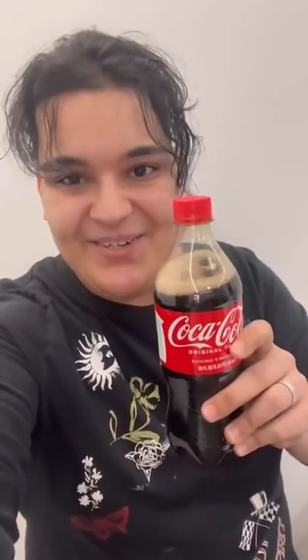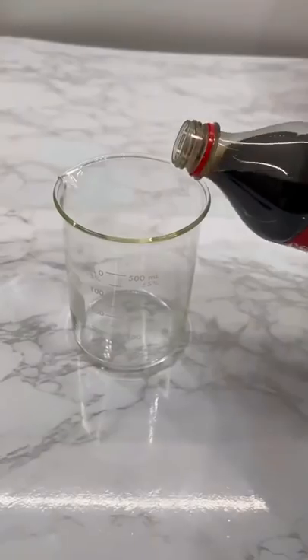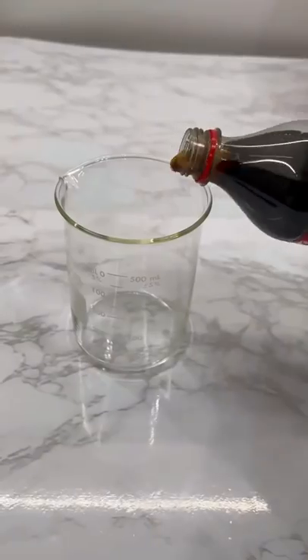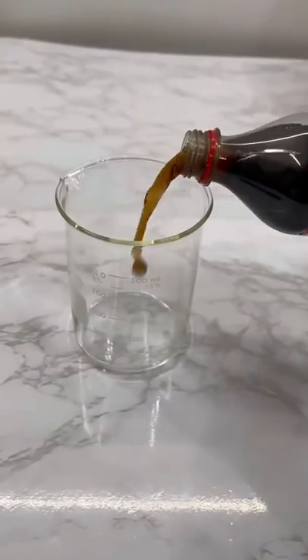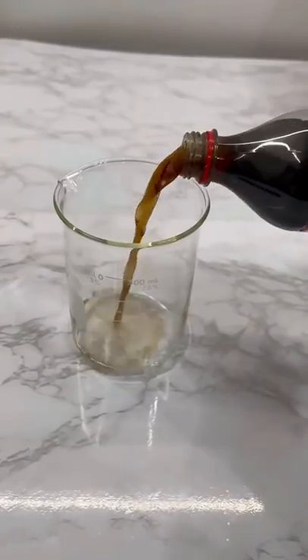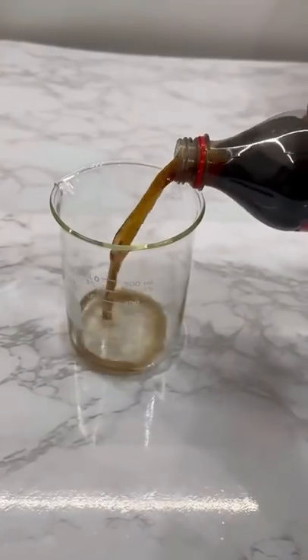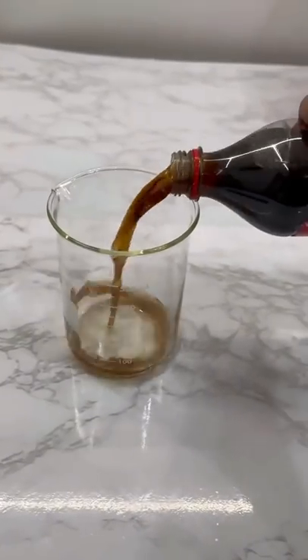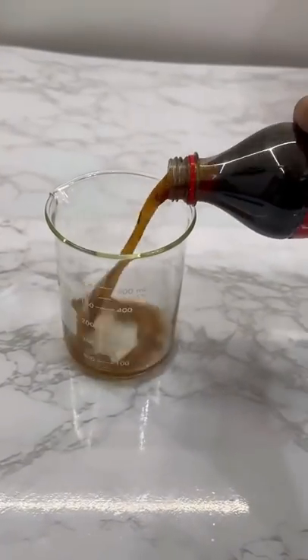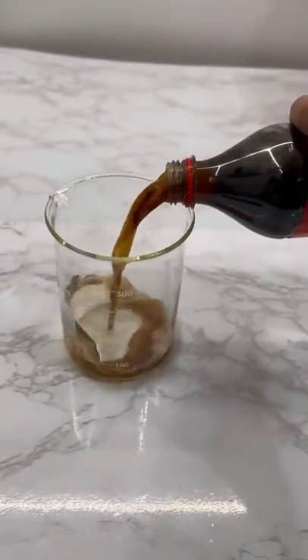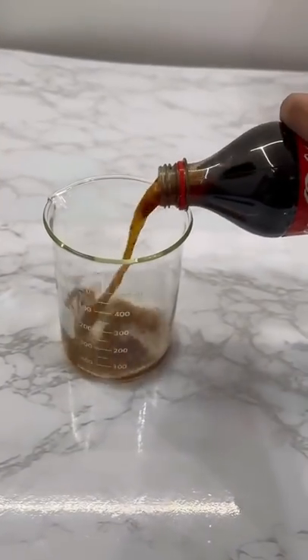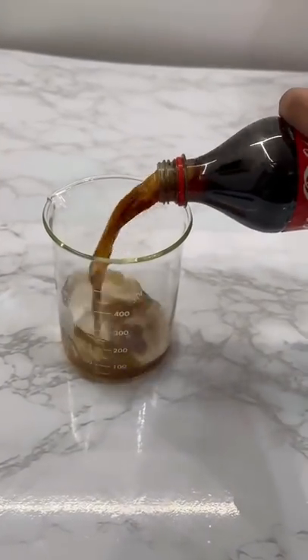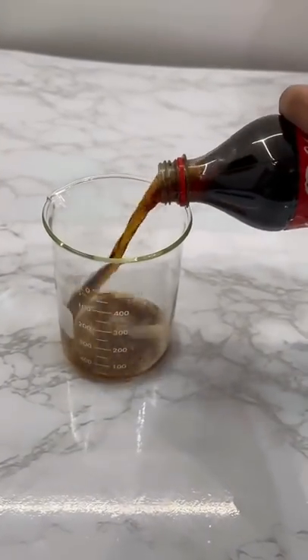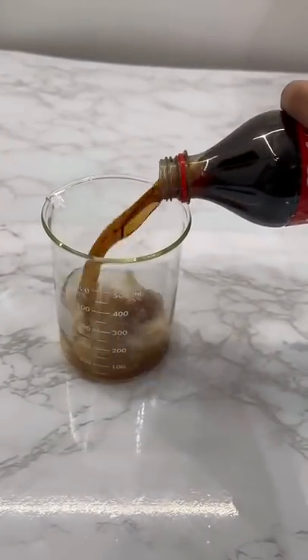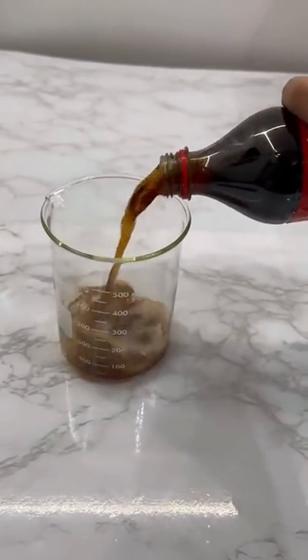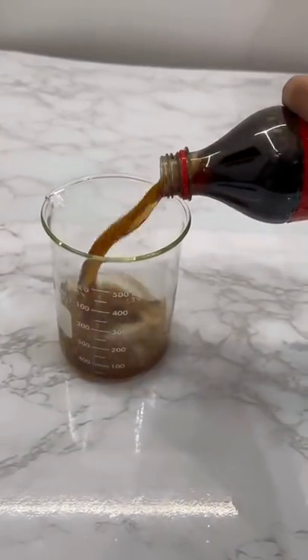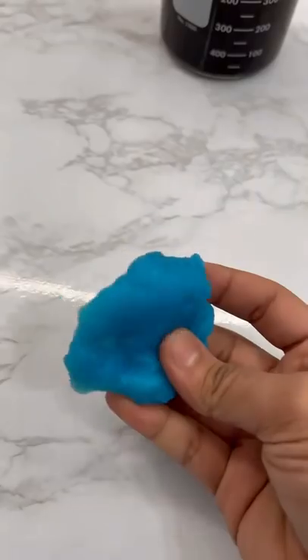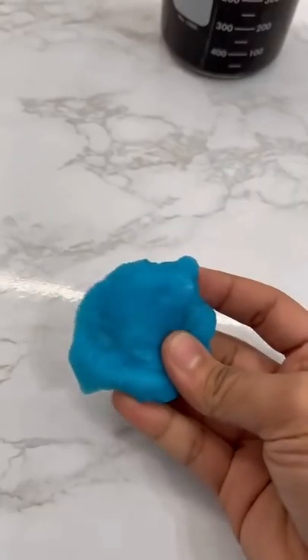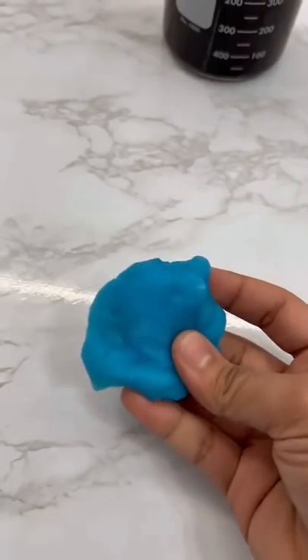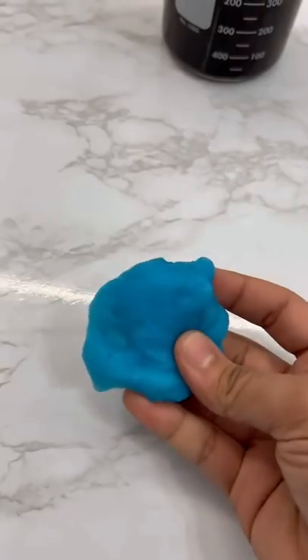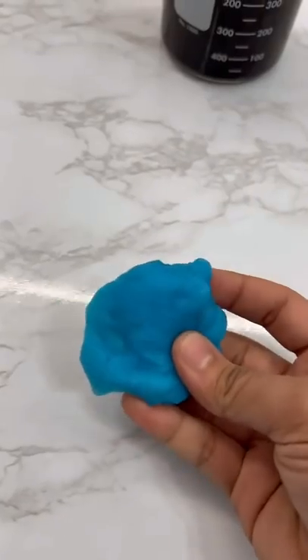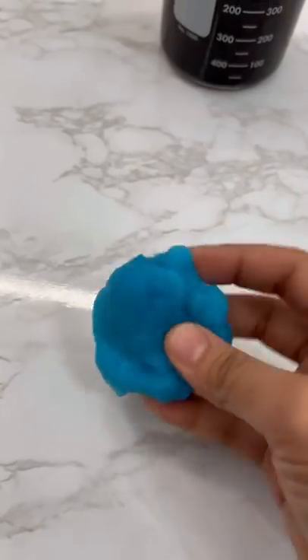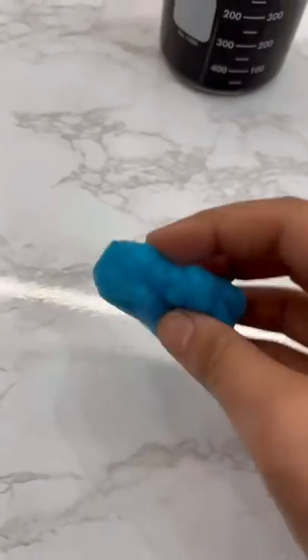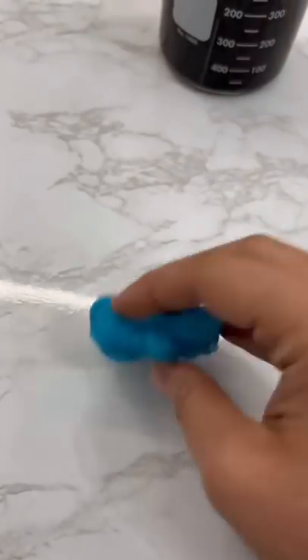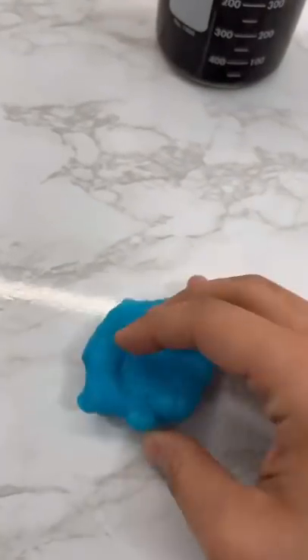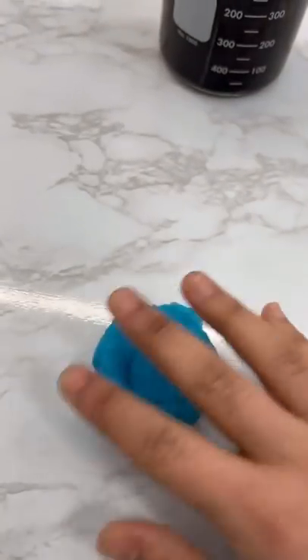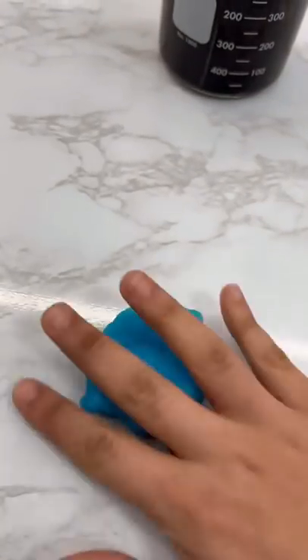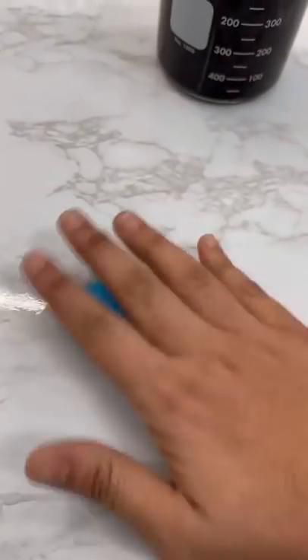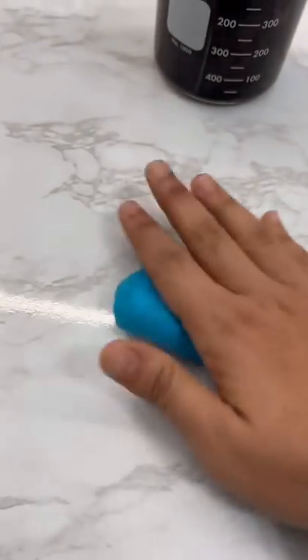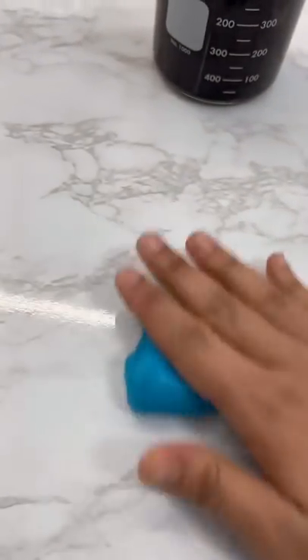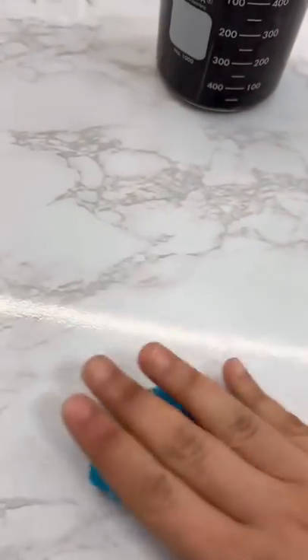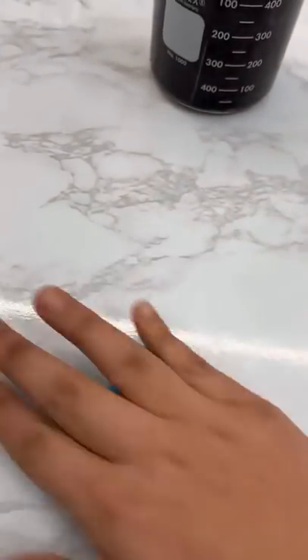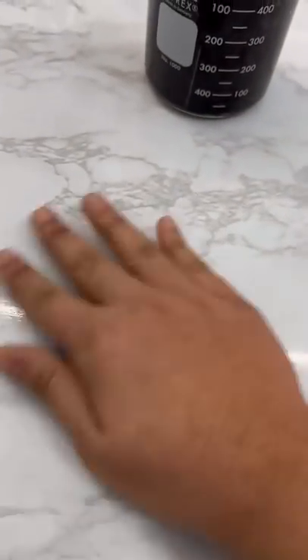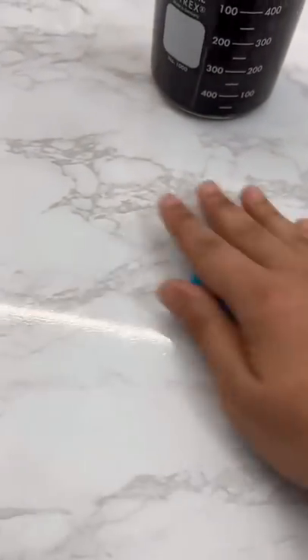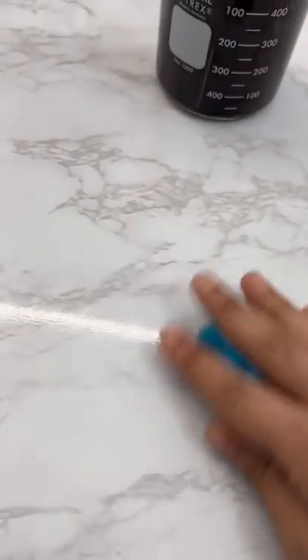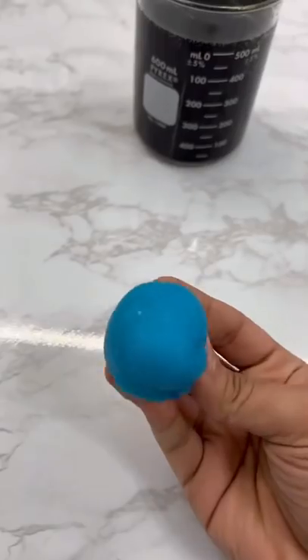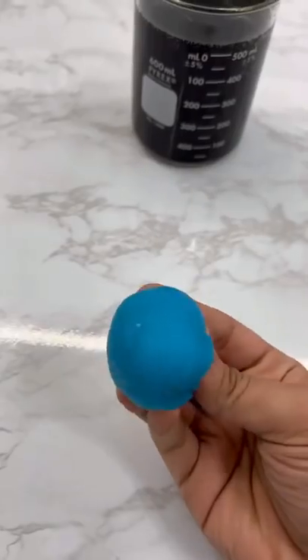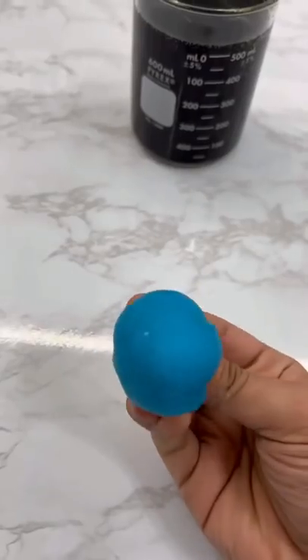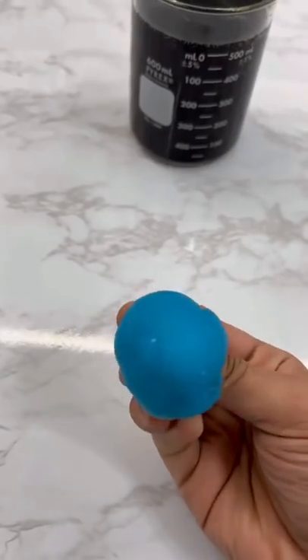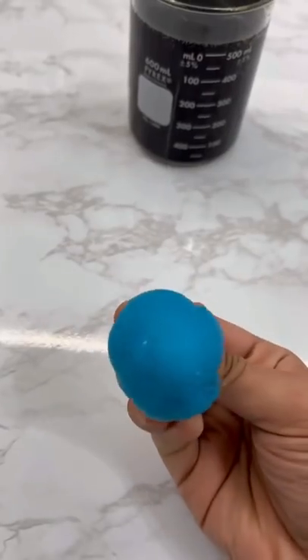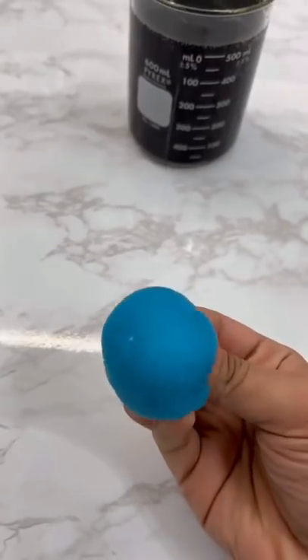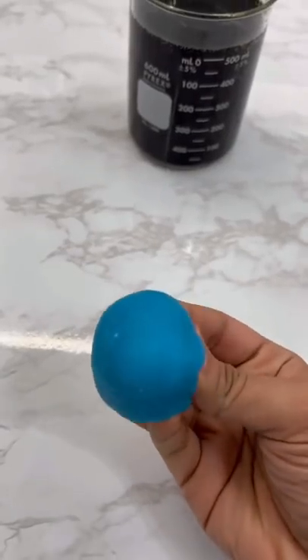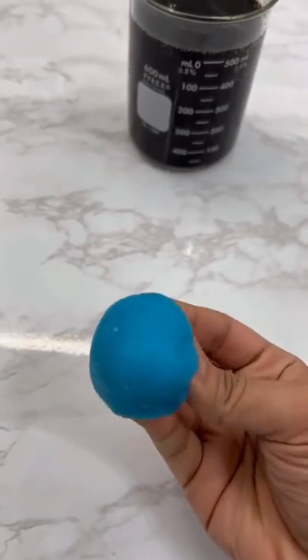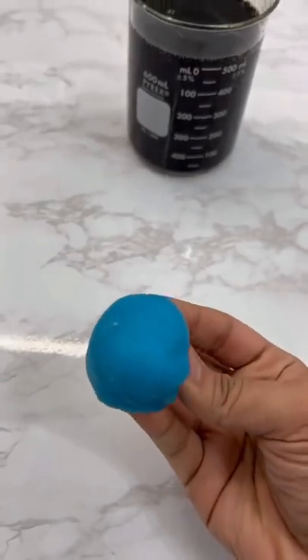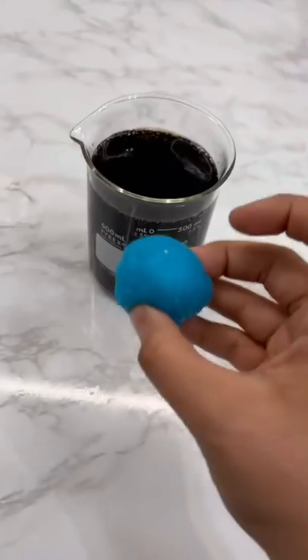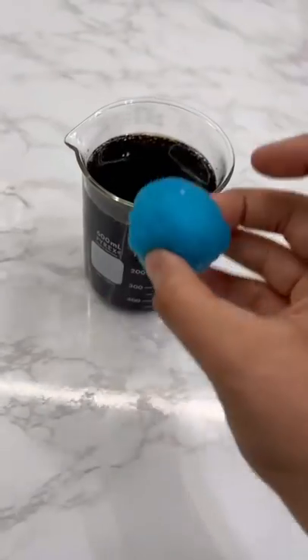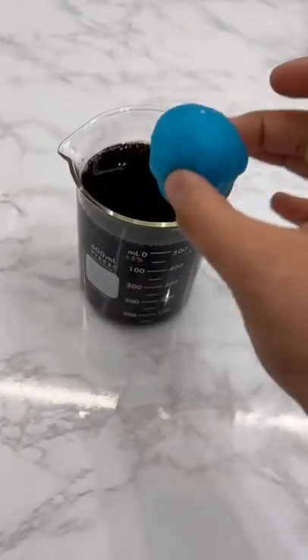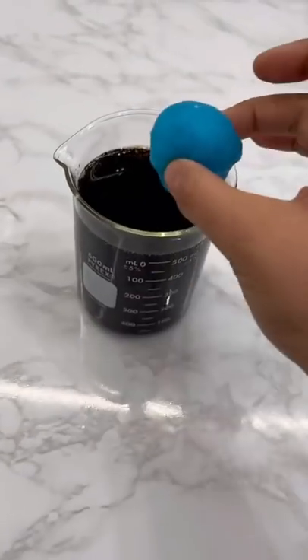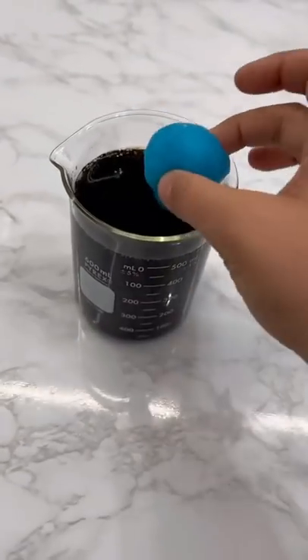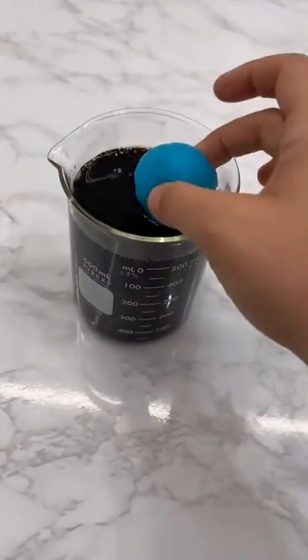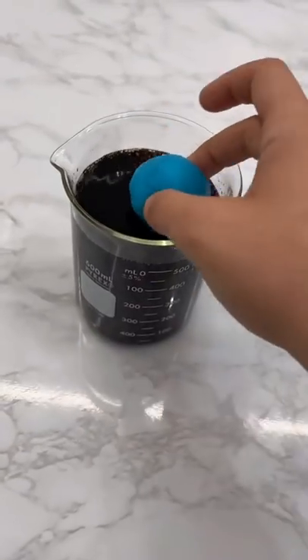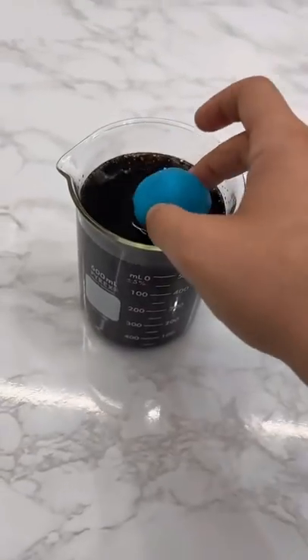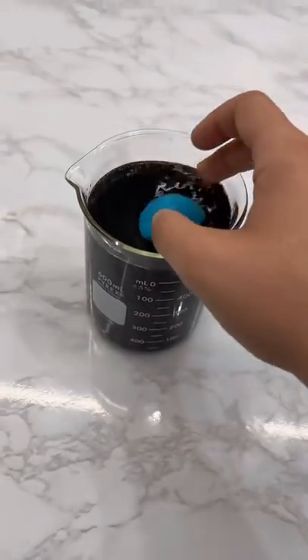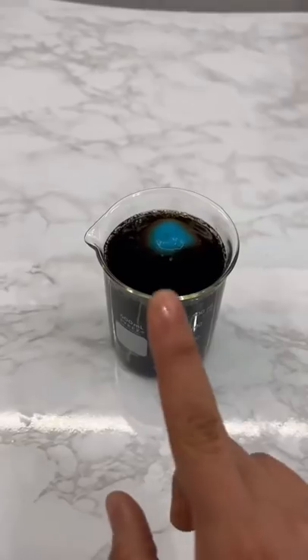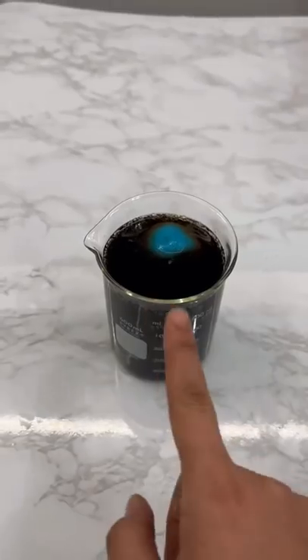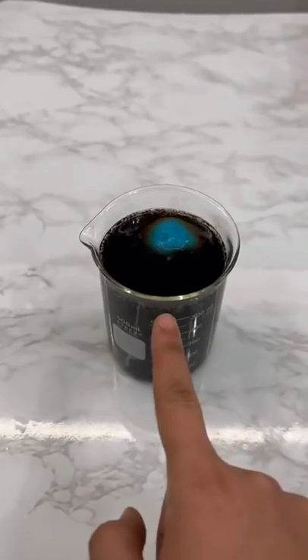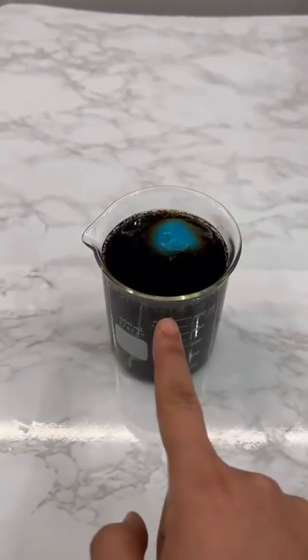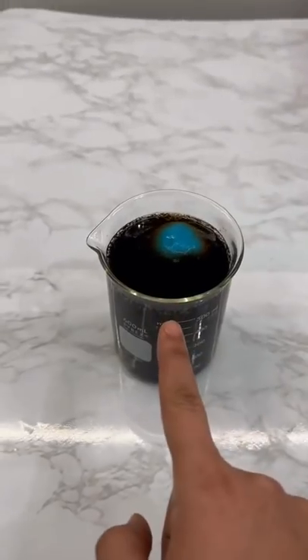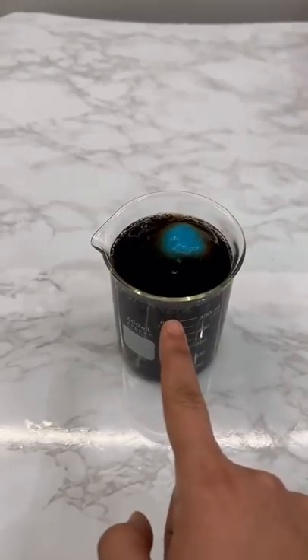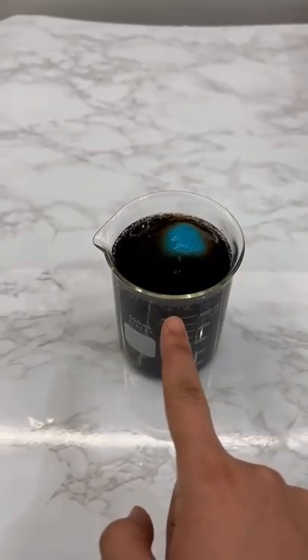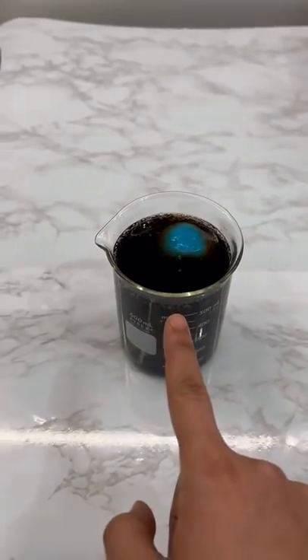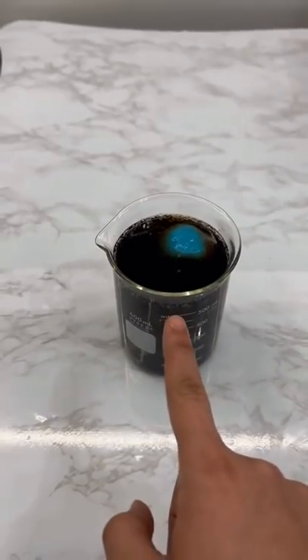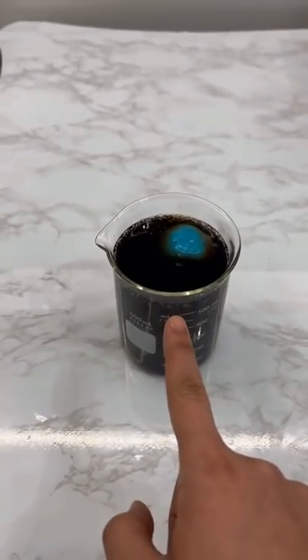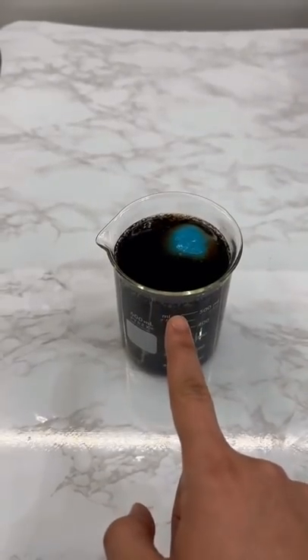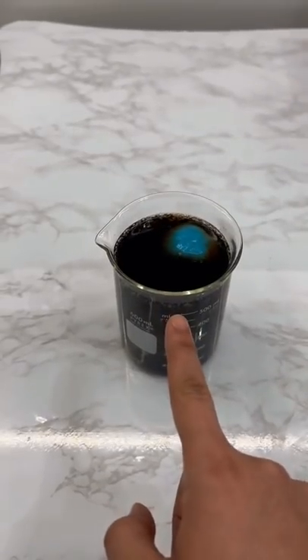I'm just going to put some Coke in there. I'm going to take my slime, roll it up just like that, drop it in the Coke, and we're going to leave it for about 24 hours.